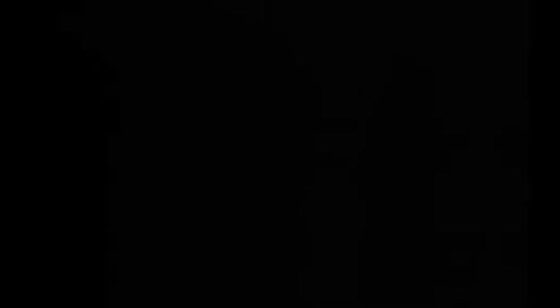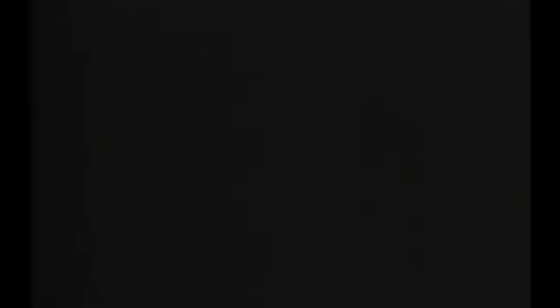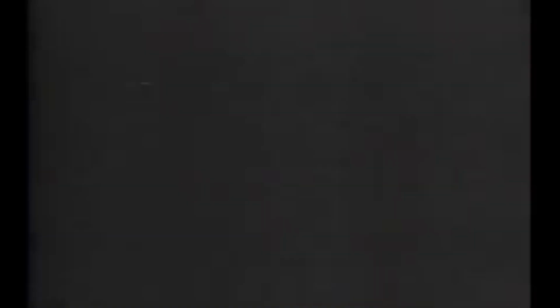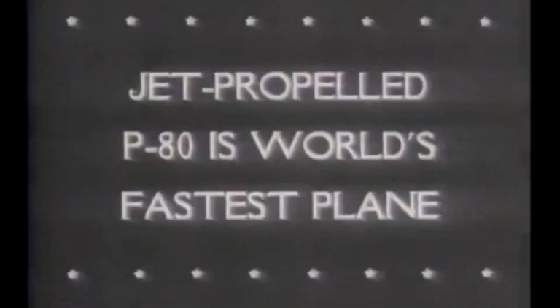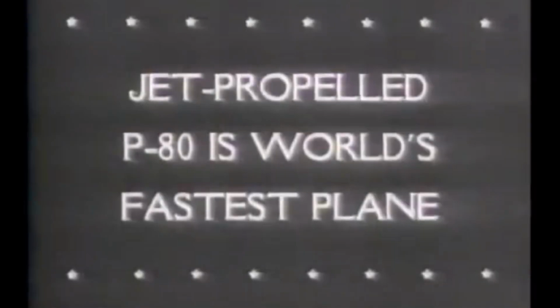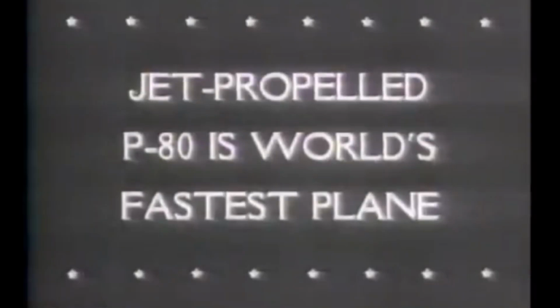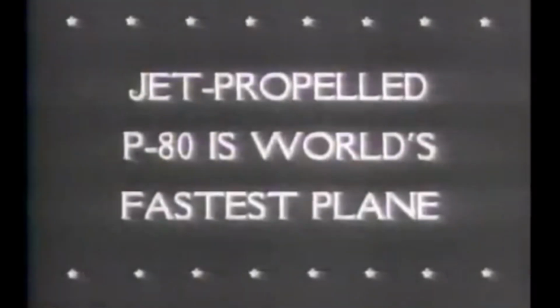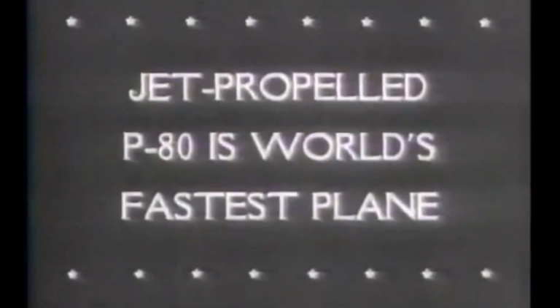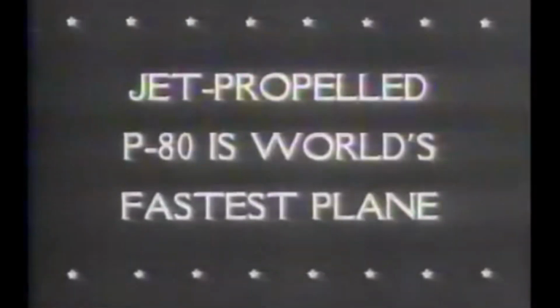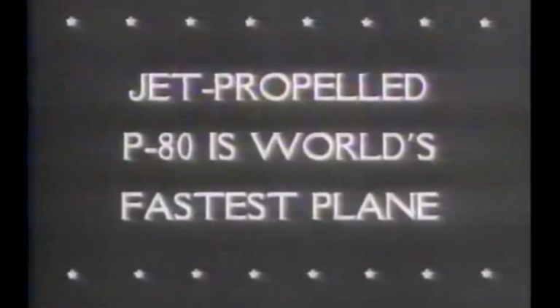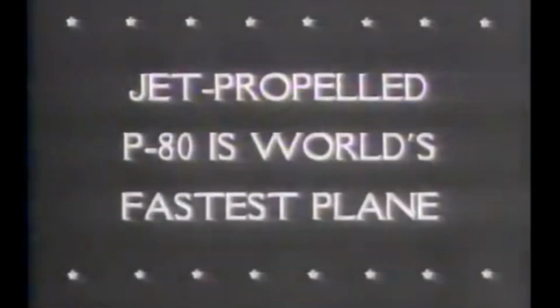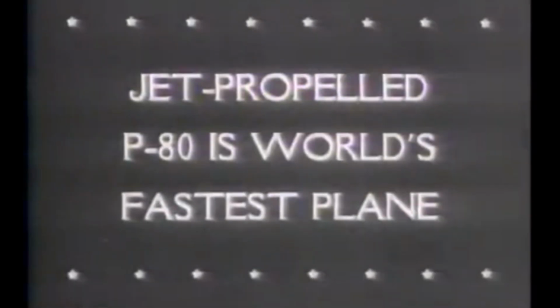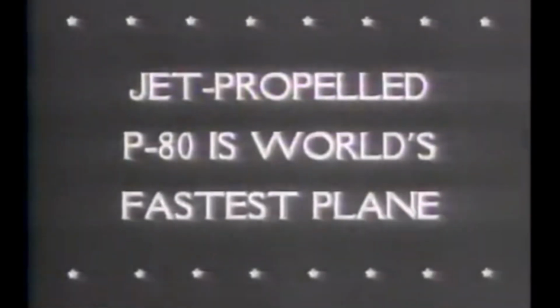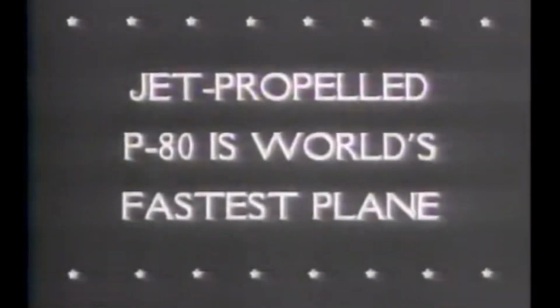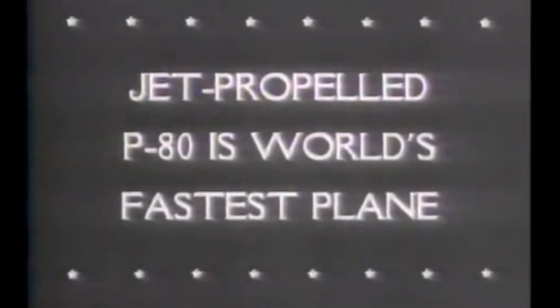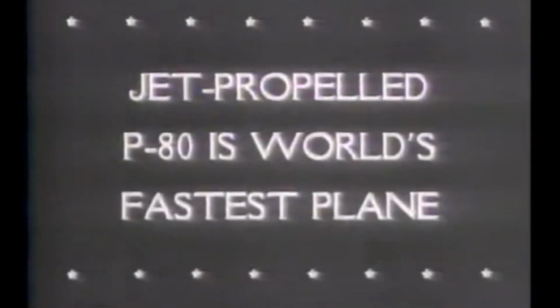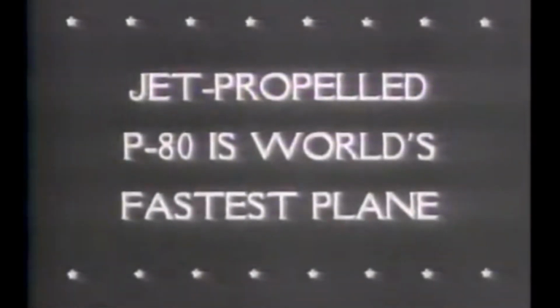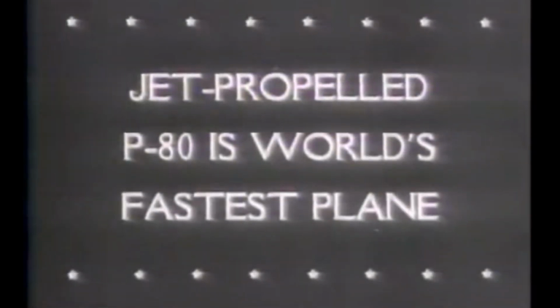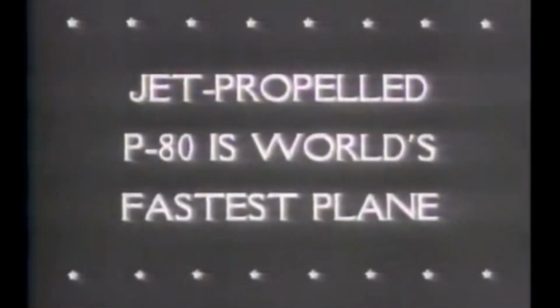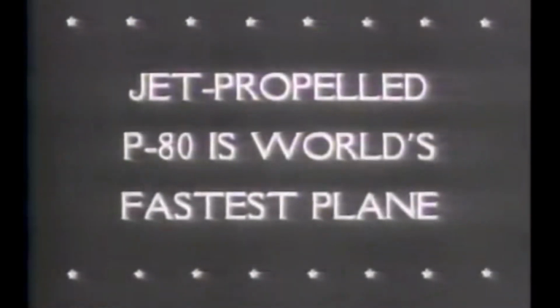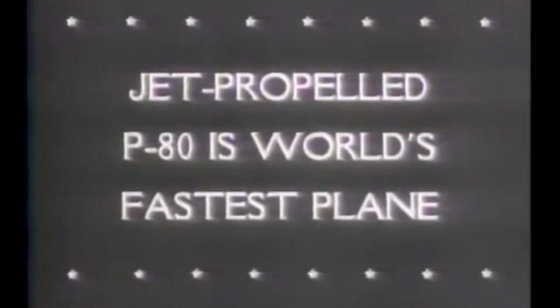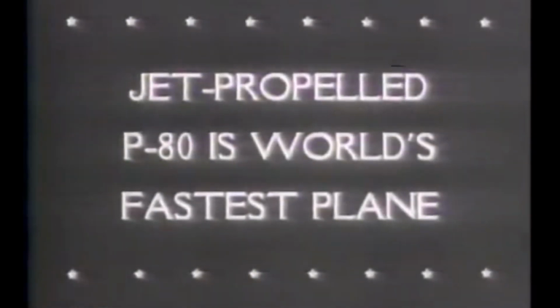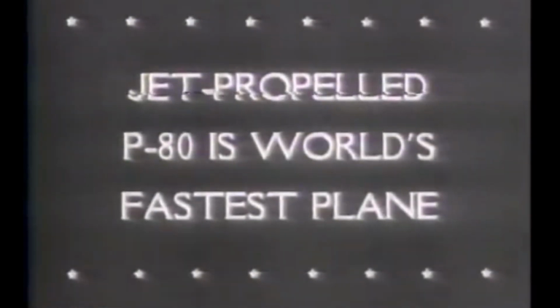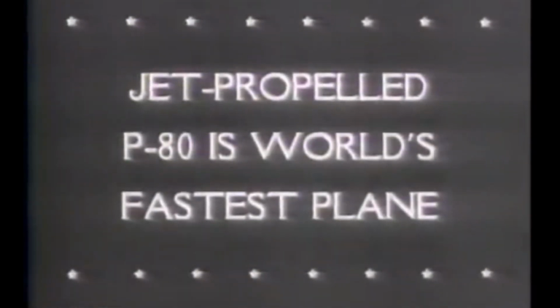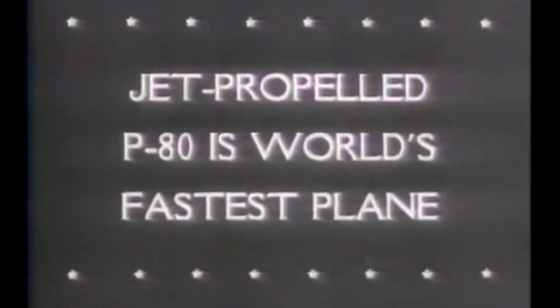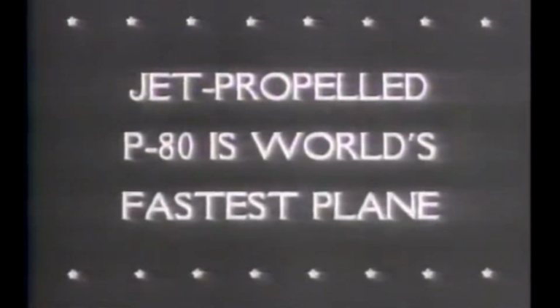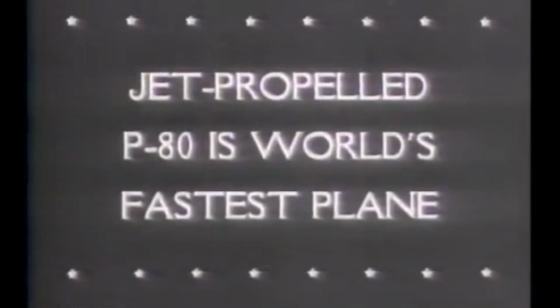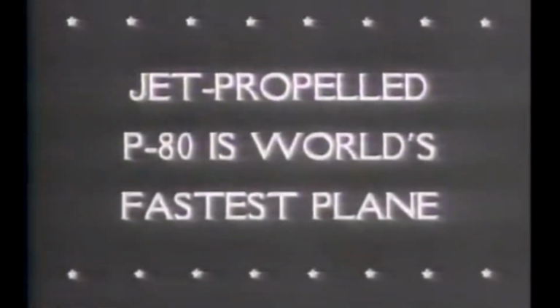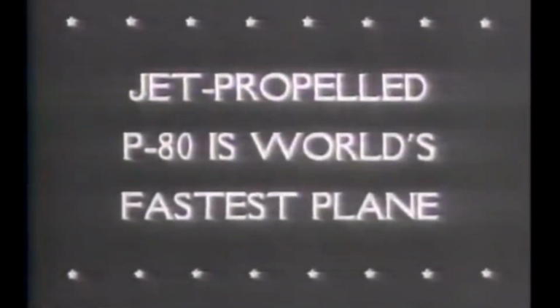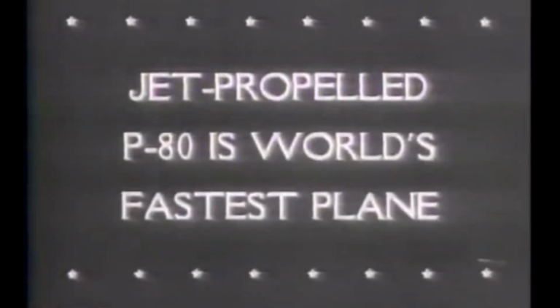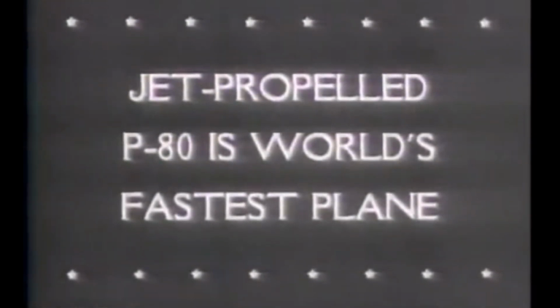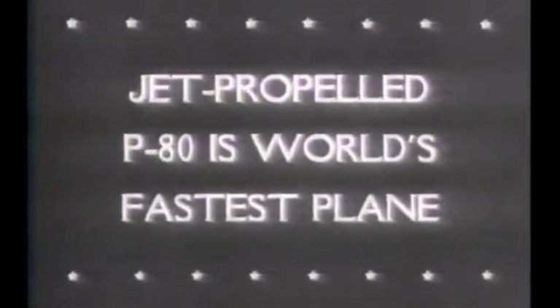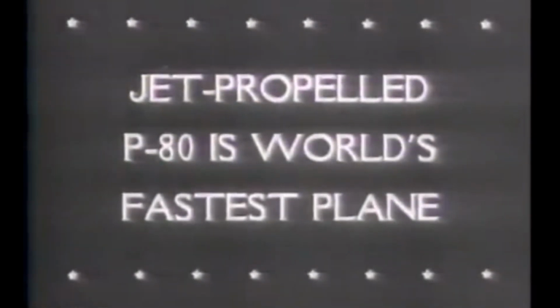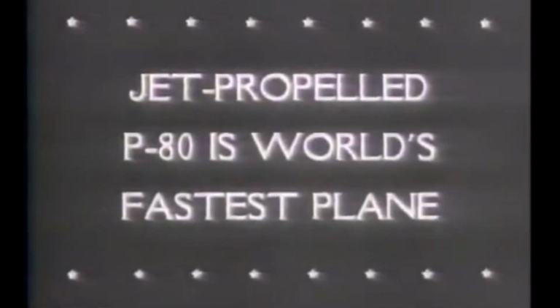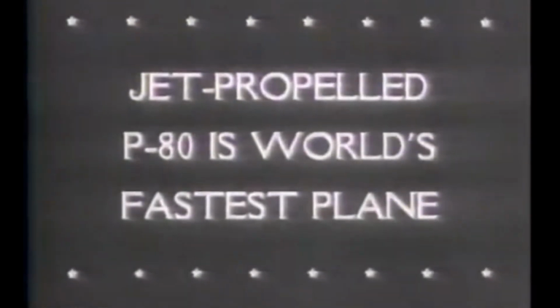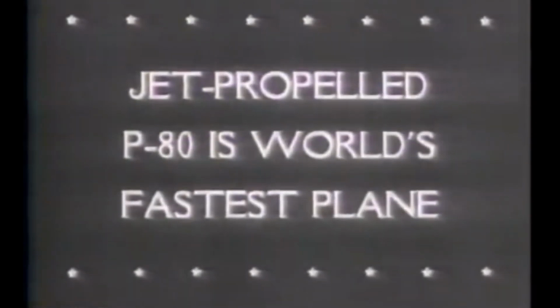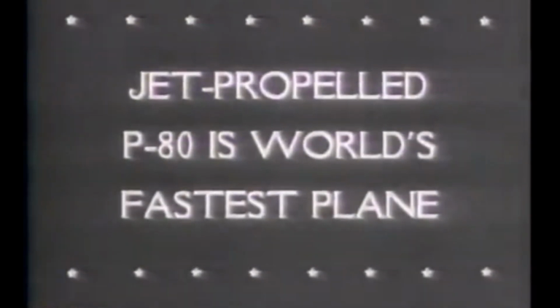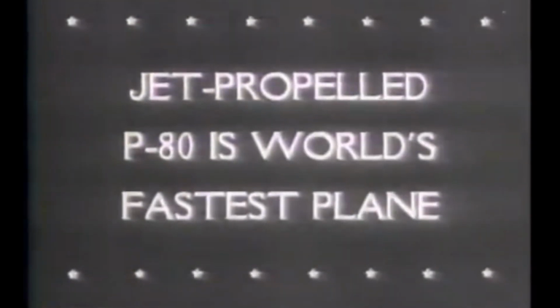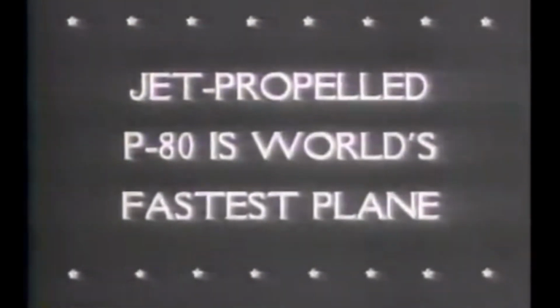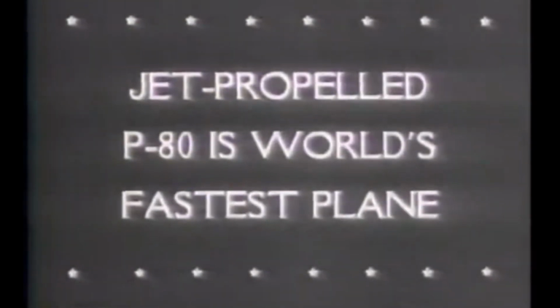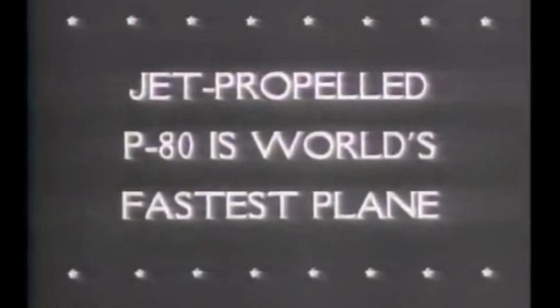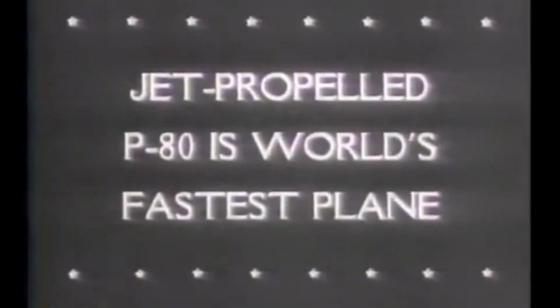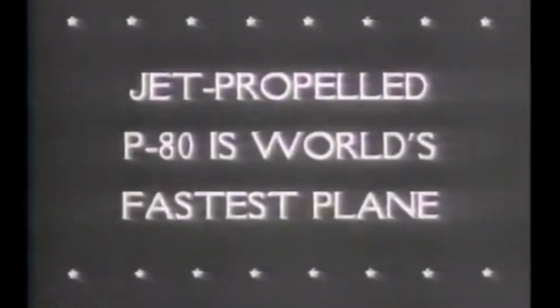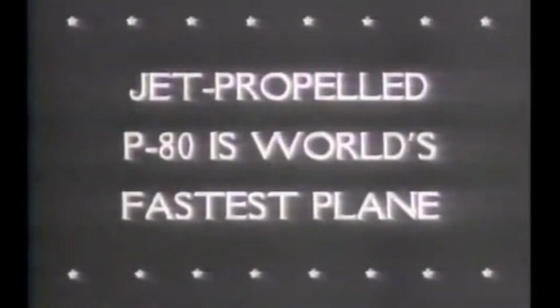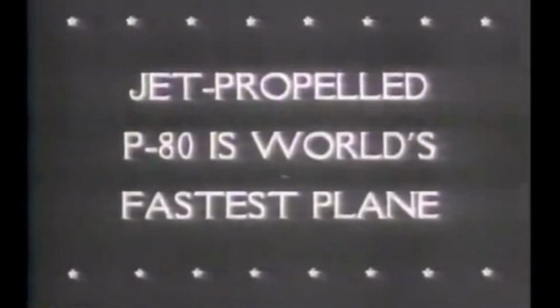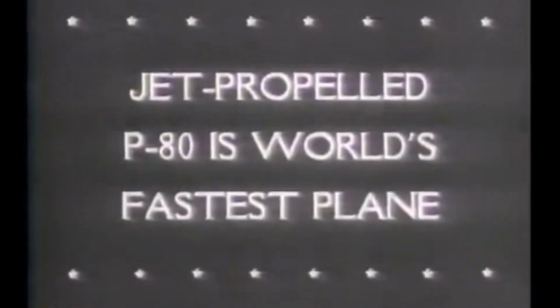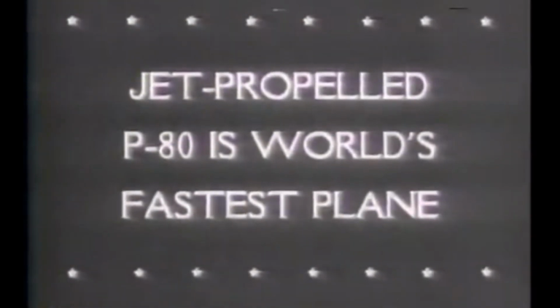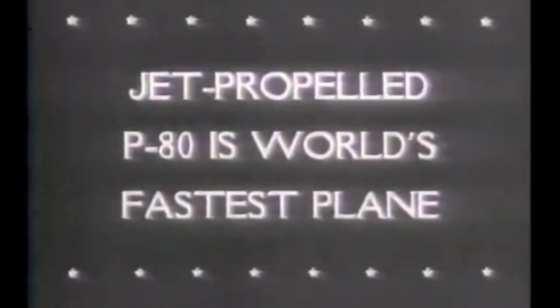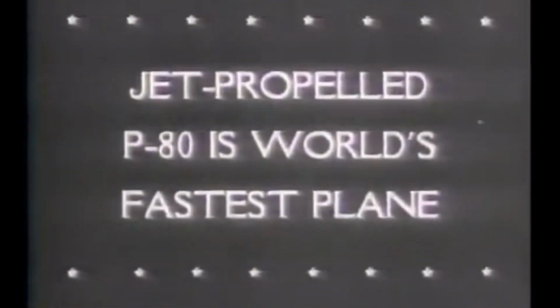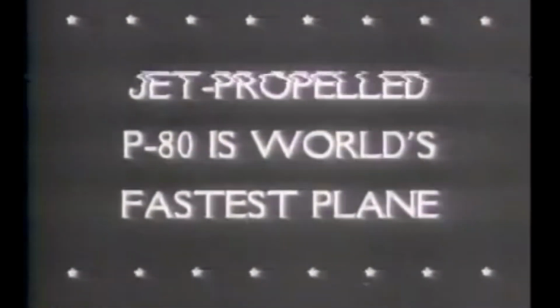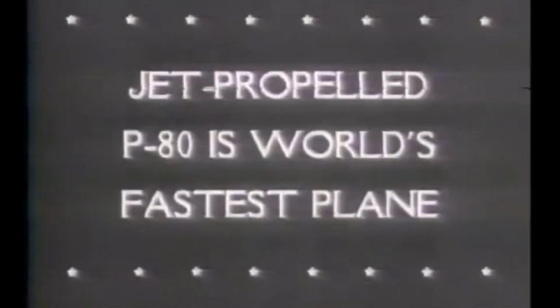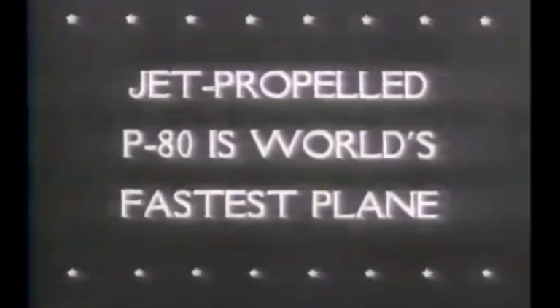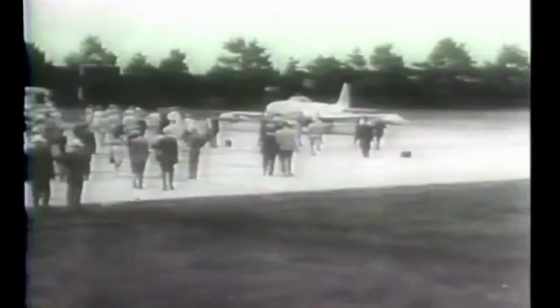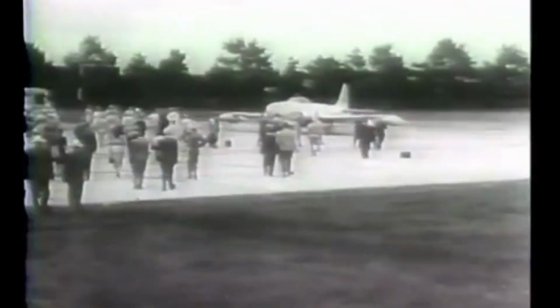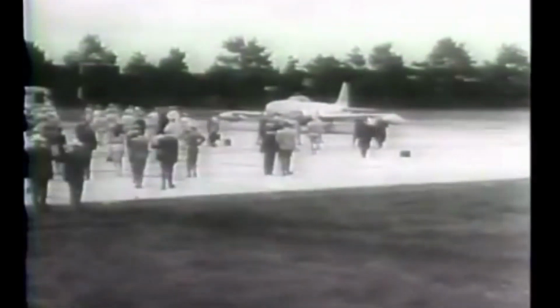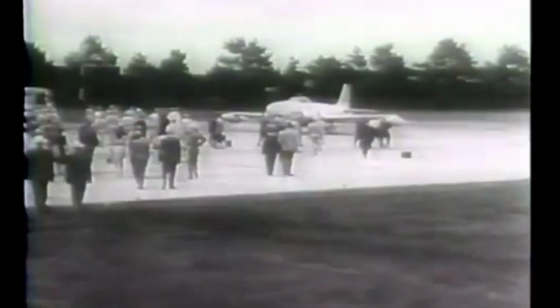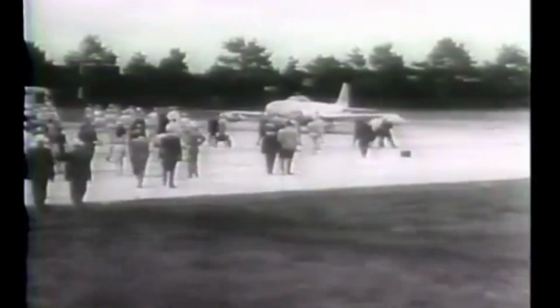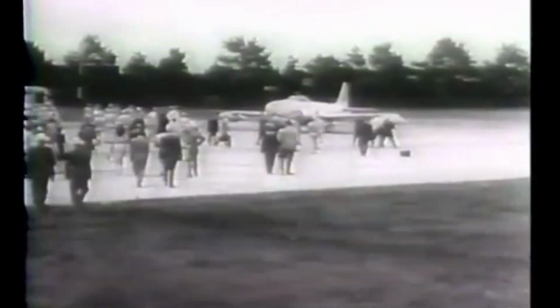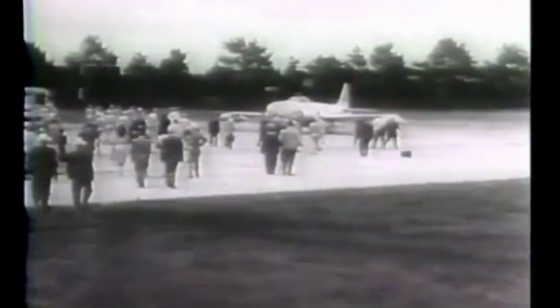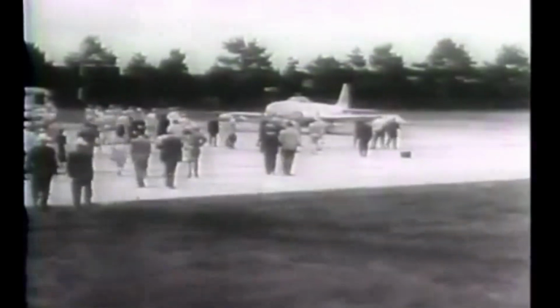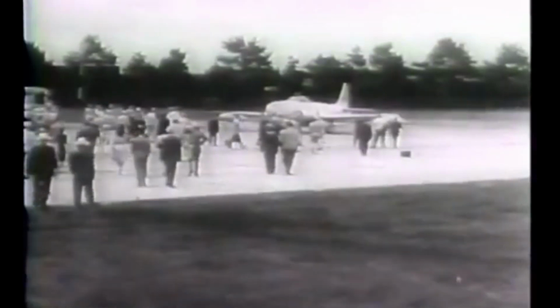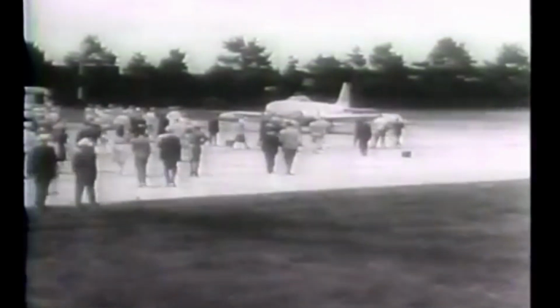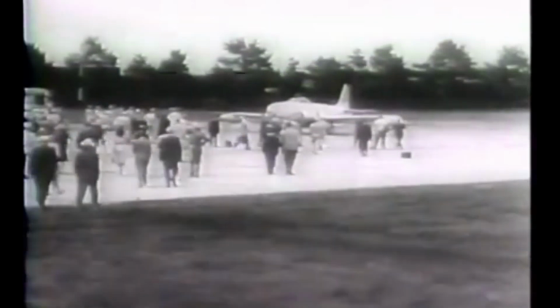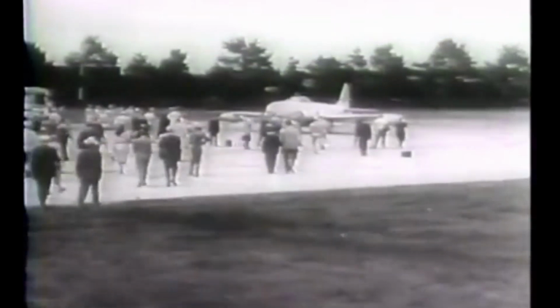The F-80 Shooting Star, originally designated the P-80, was a pivotal aircraft in U.S. military aviation history.